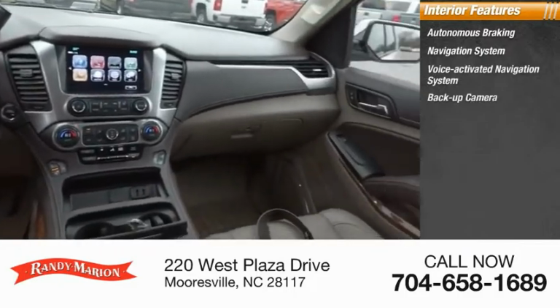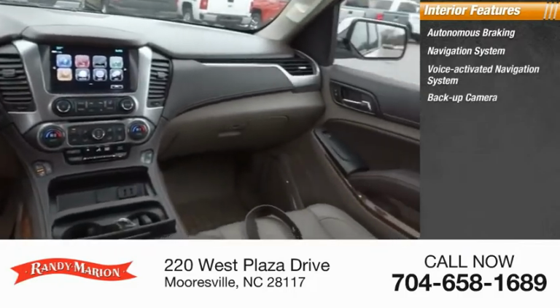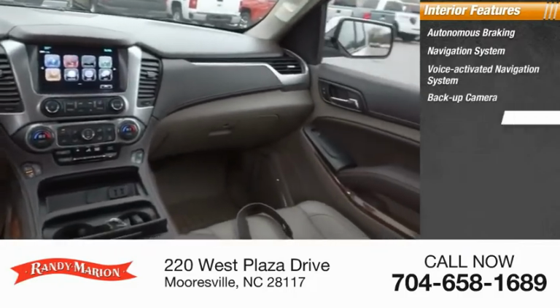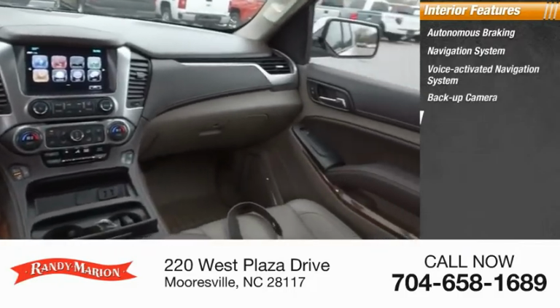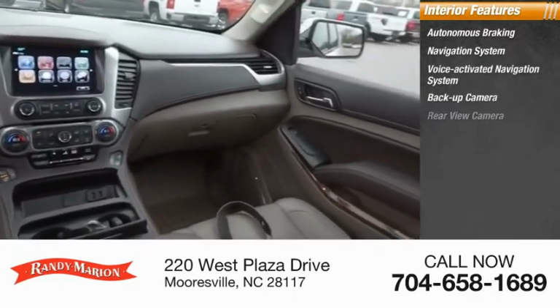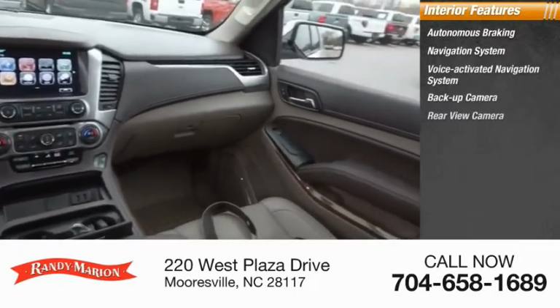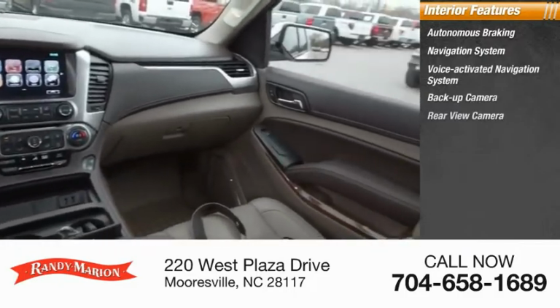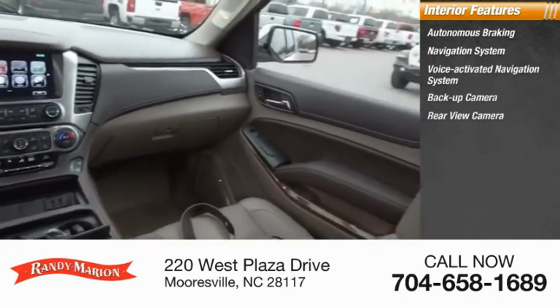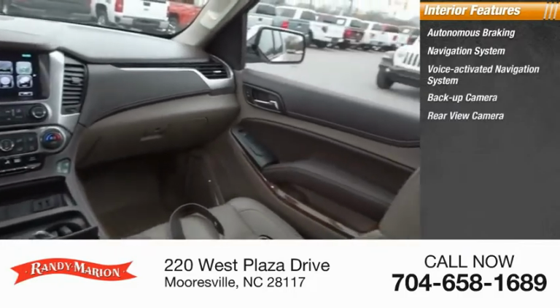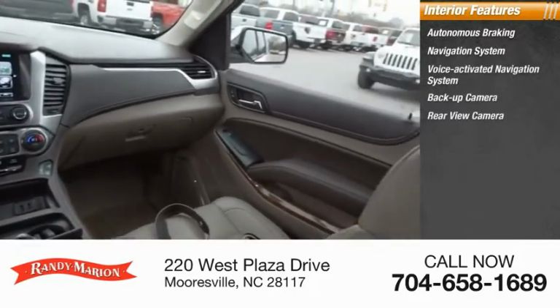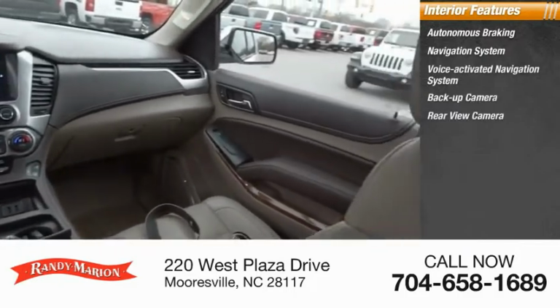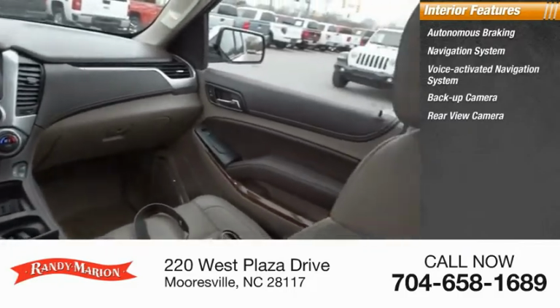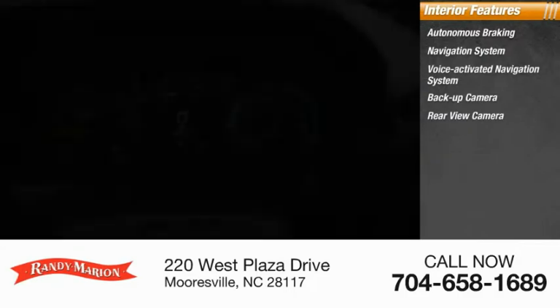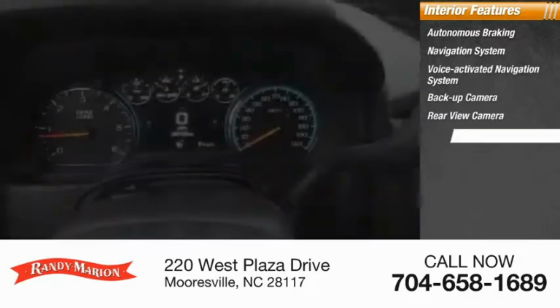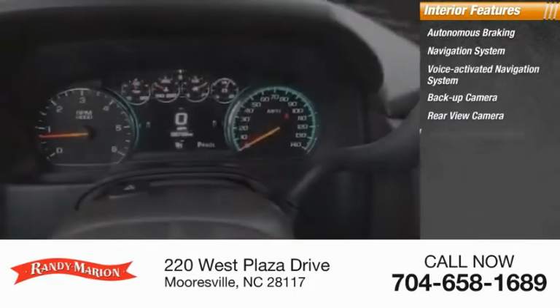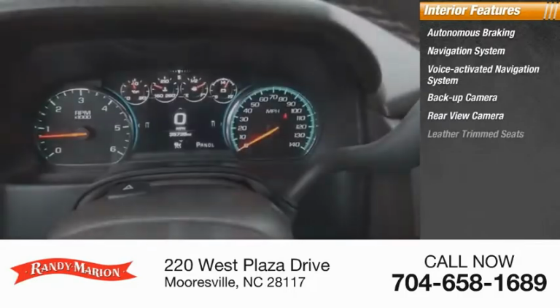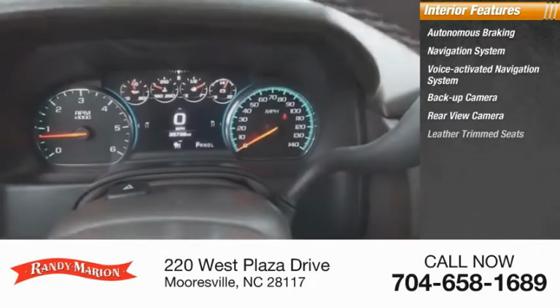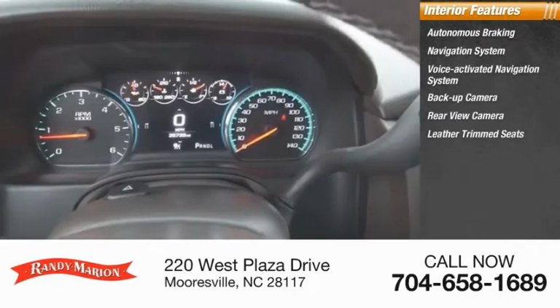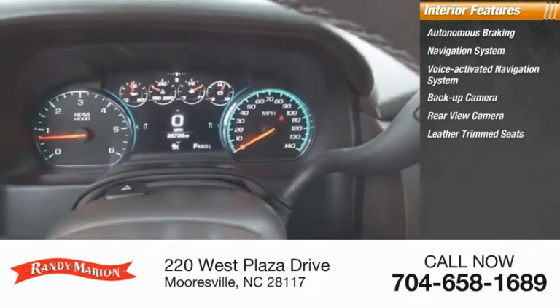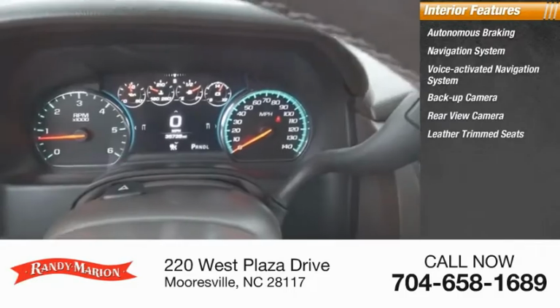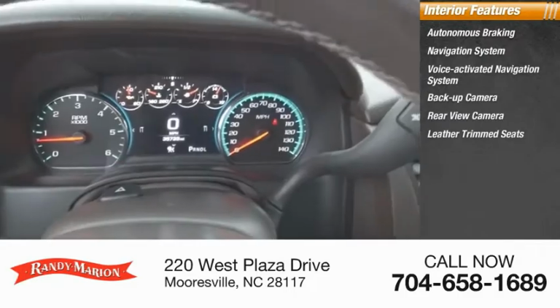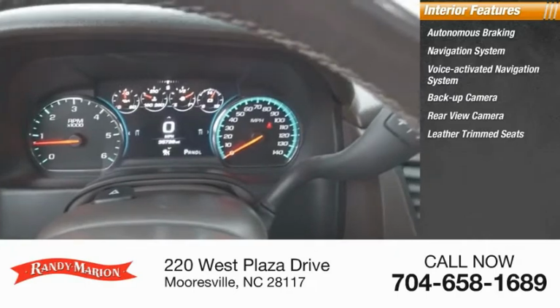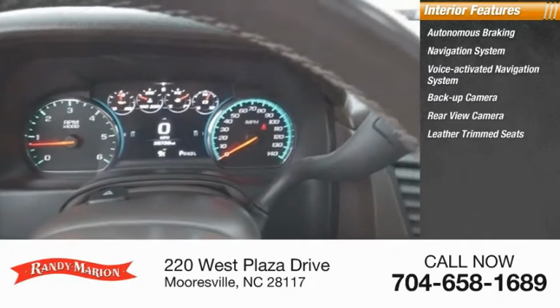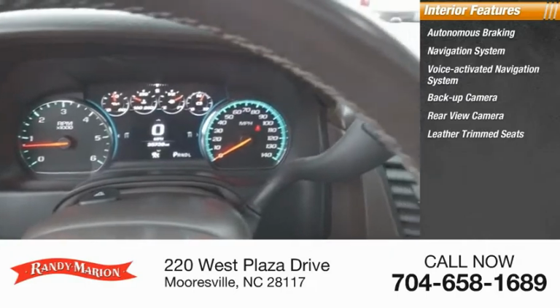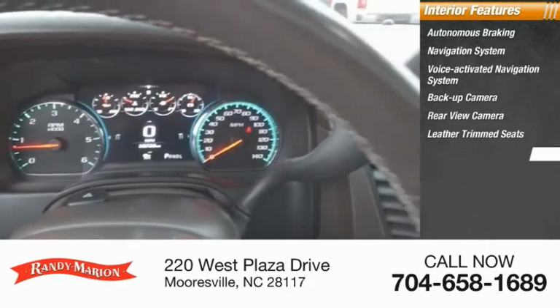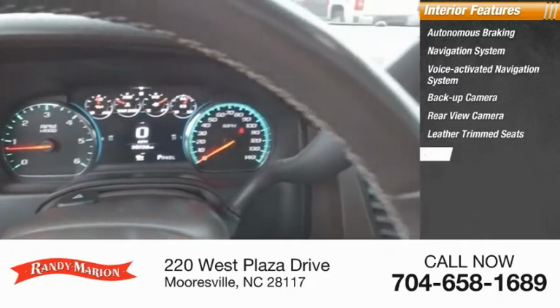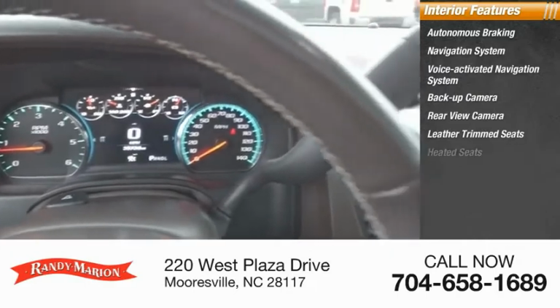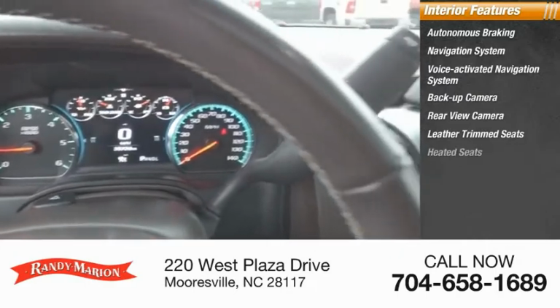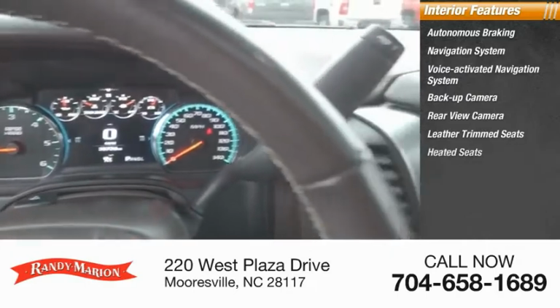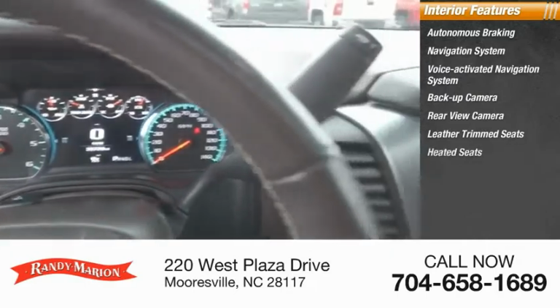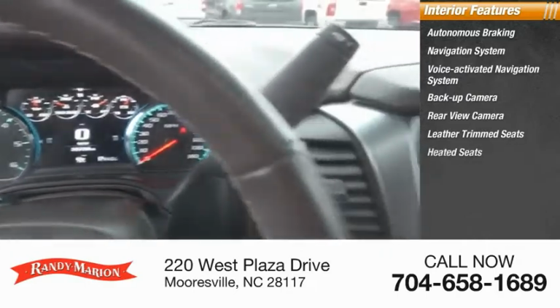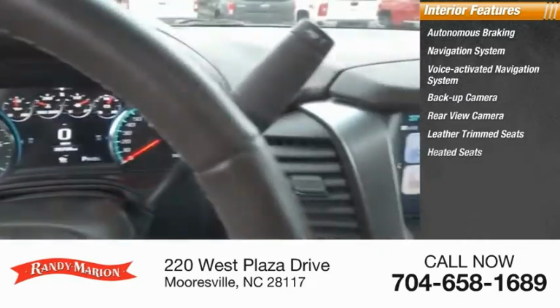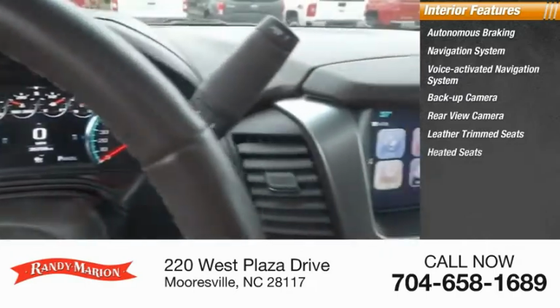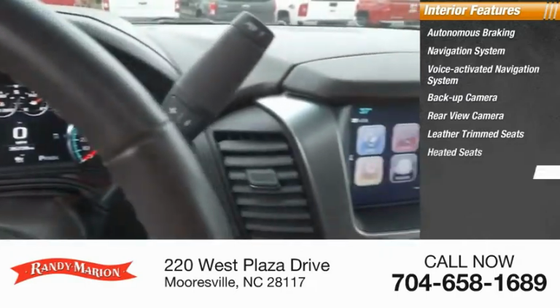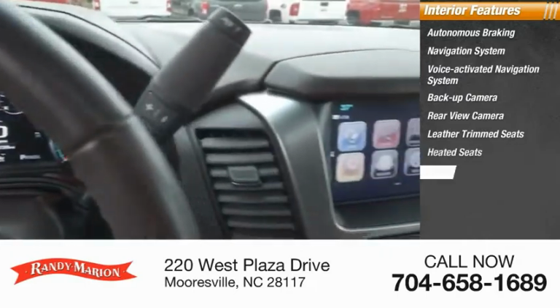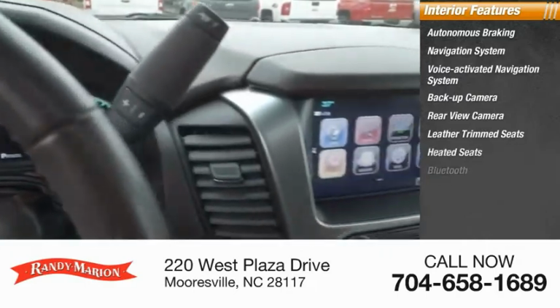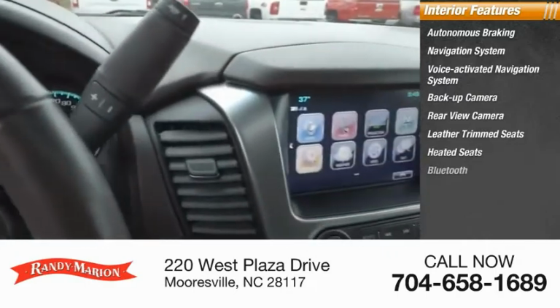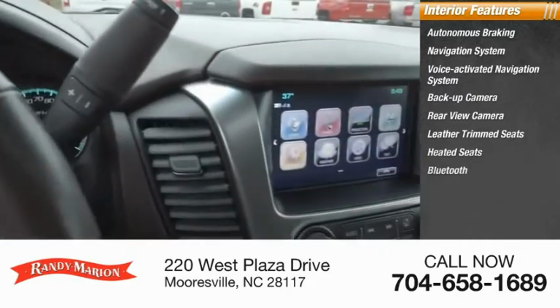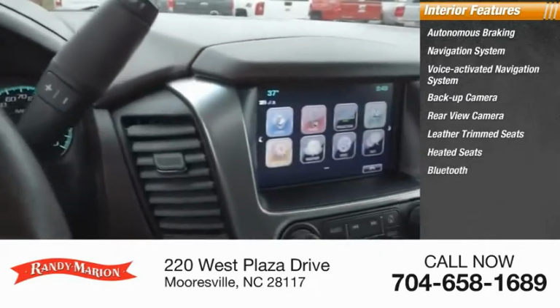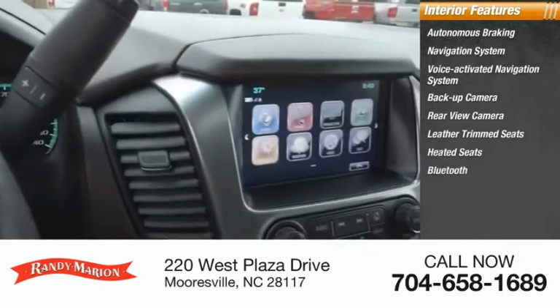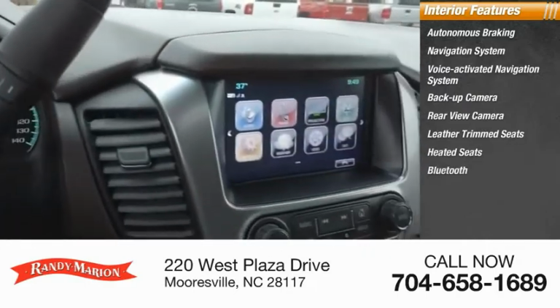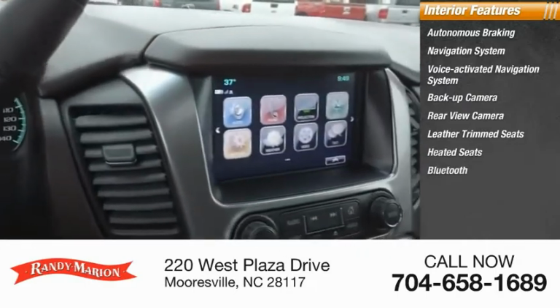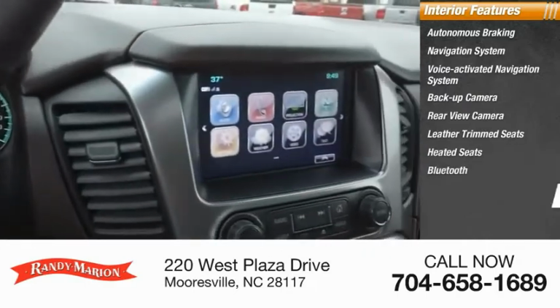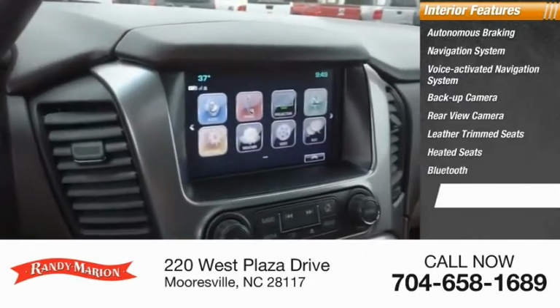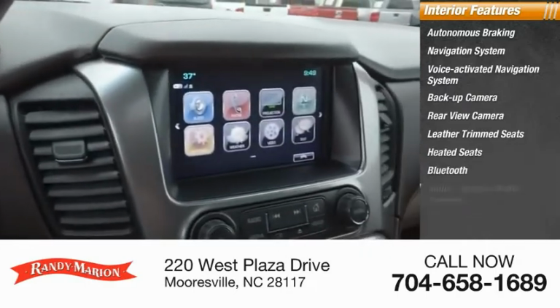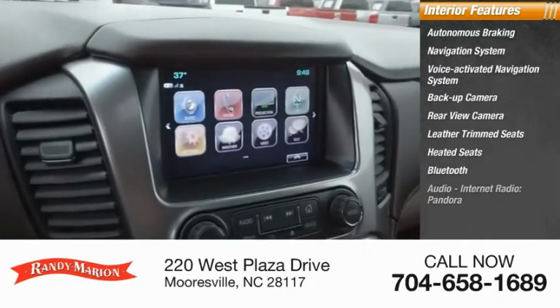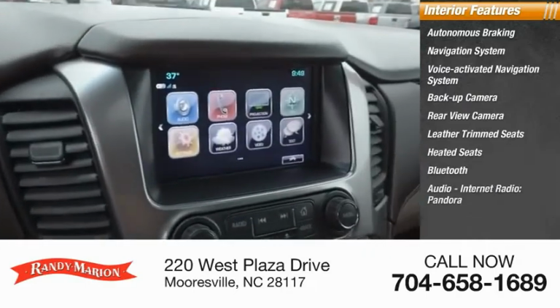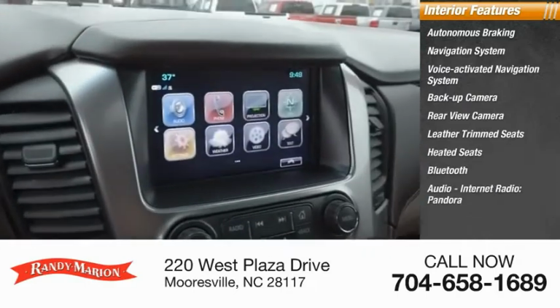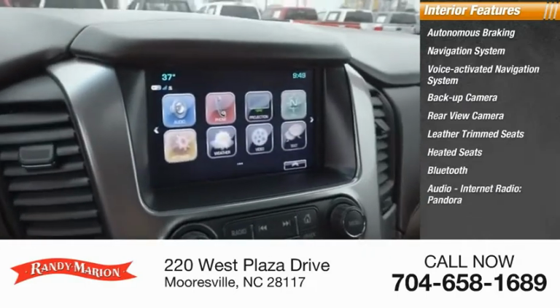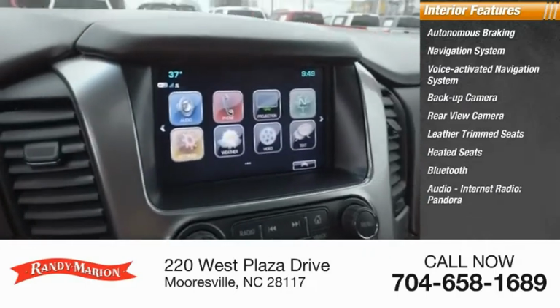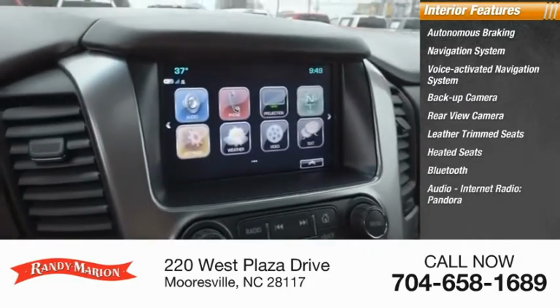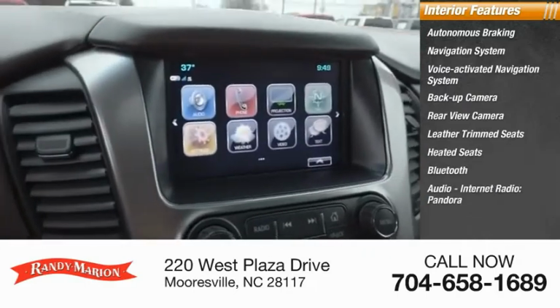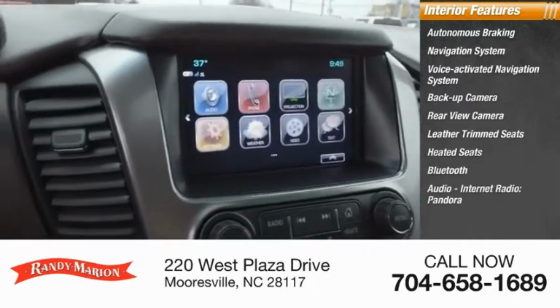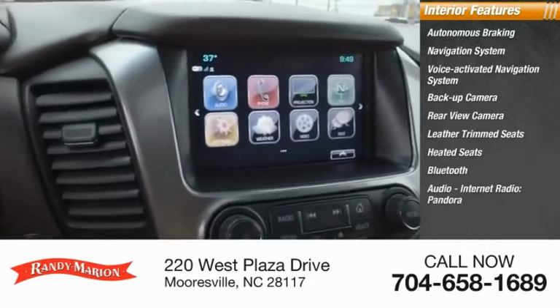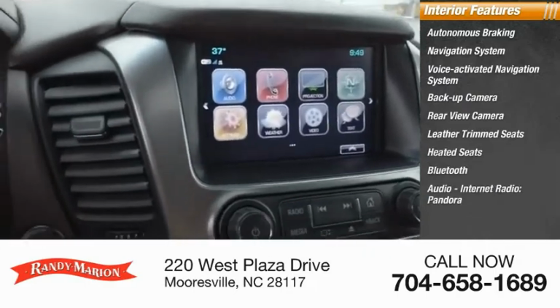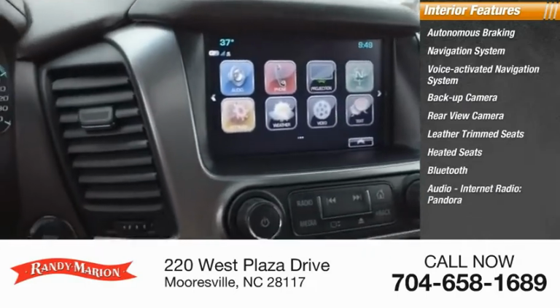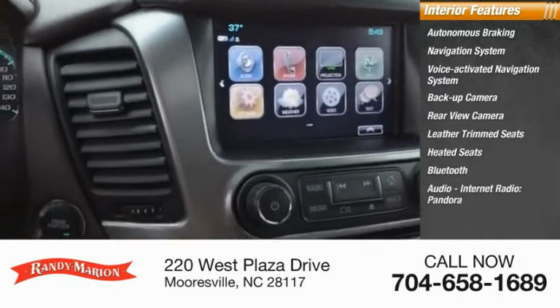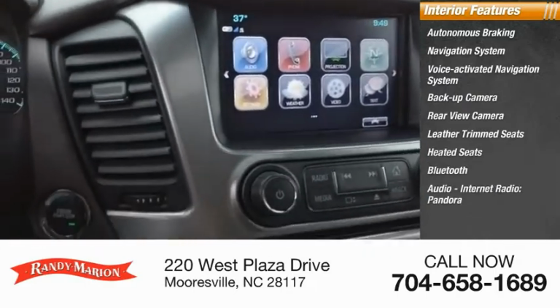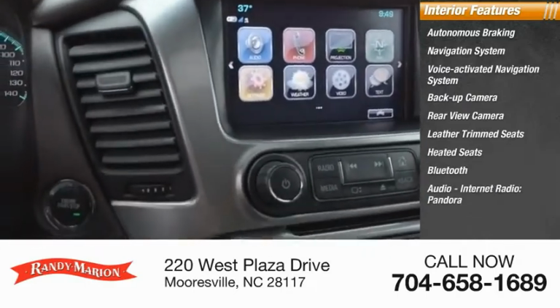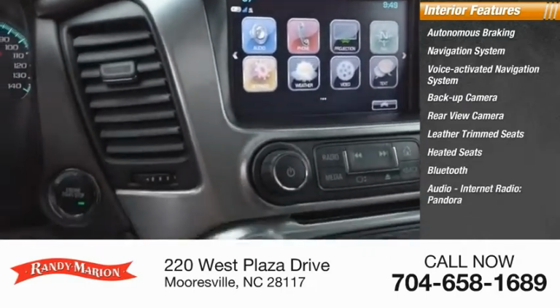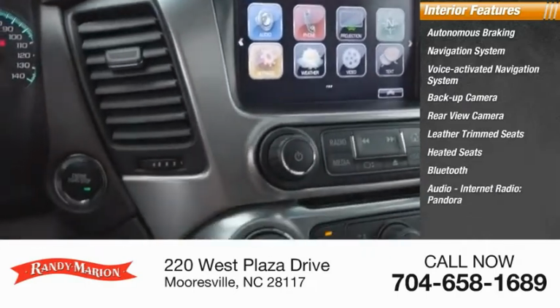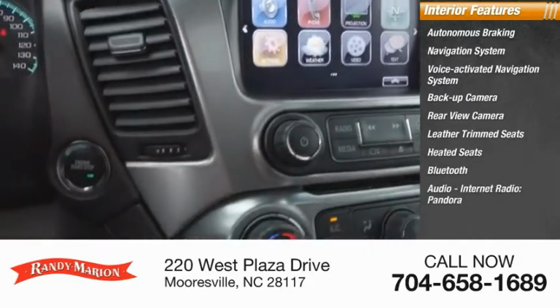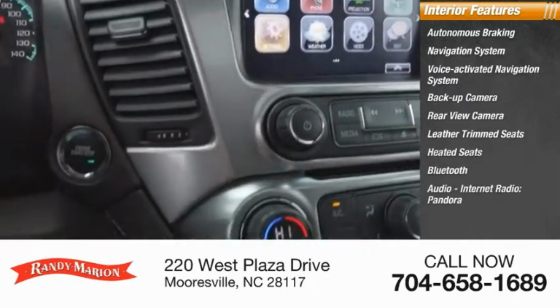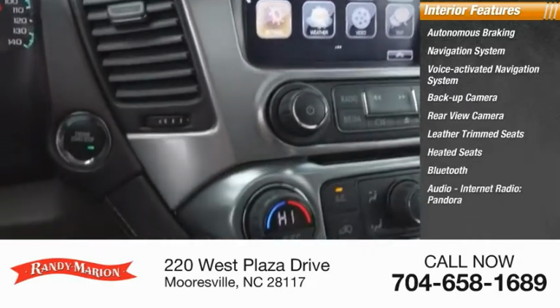Inside you'll find autonomous braking, navigation system, voice activated navigation, backup camera, rear view camera, leather trim seats, heated seats, Bluetooth audio, internet radio, and Pandora.